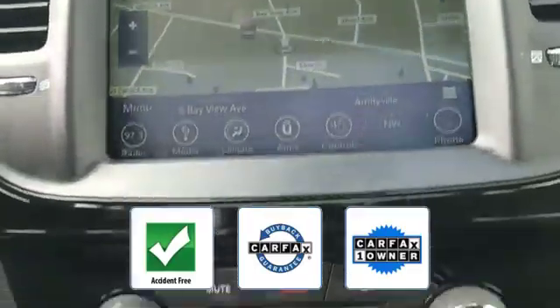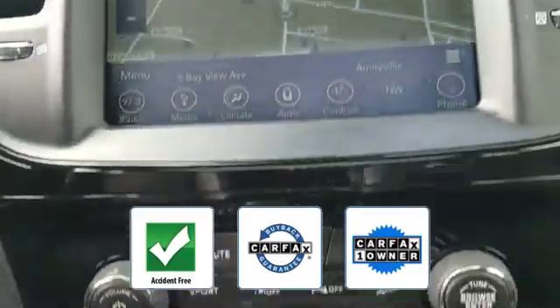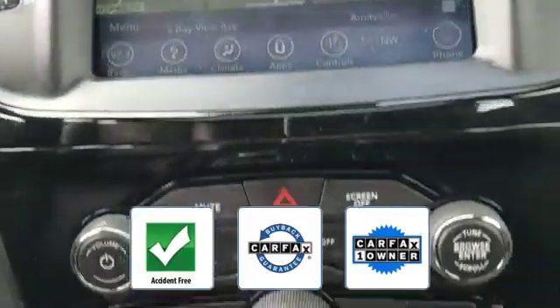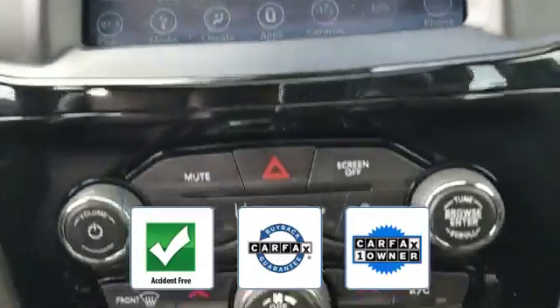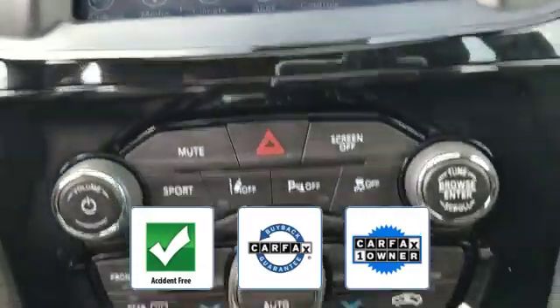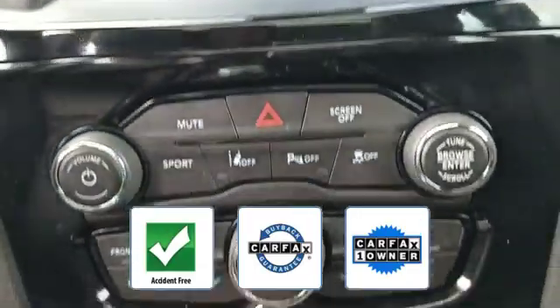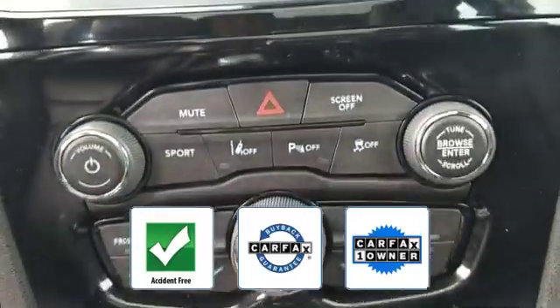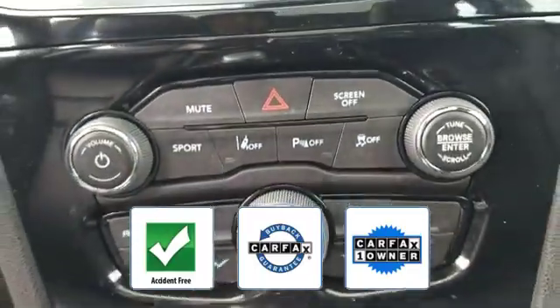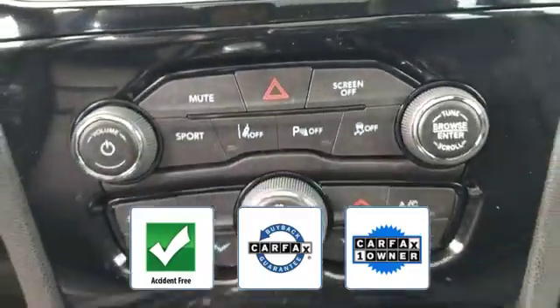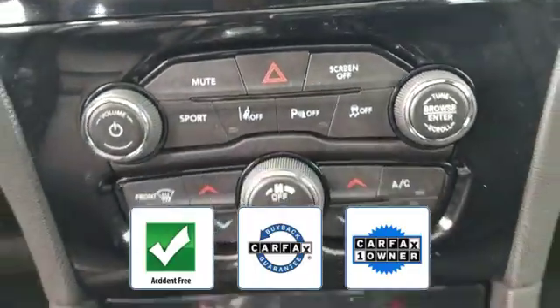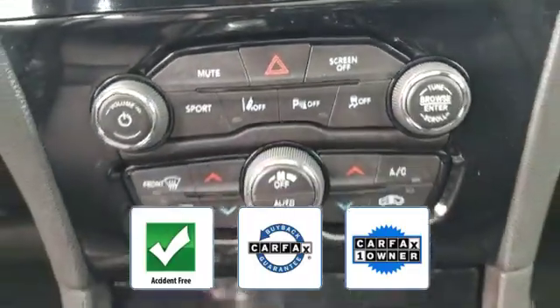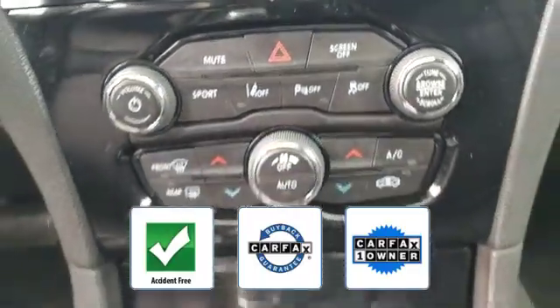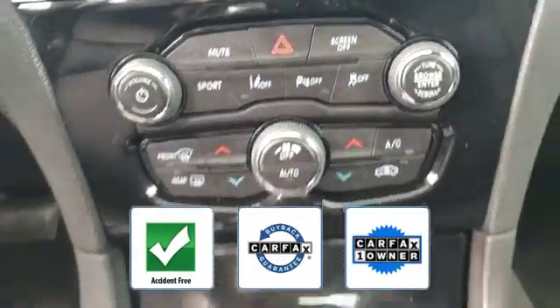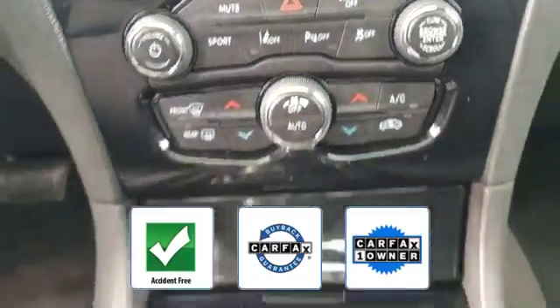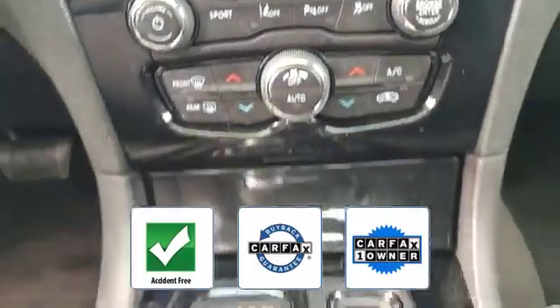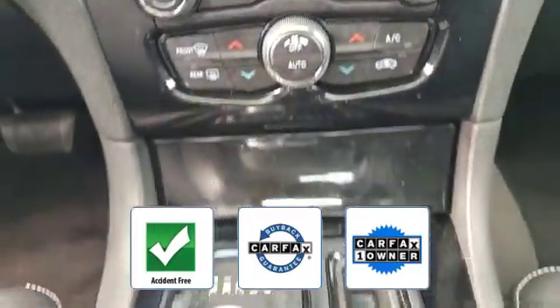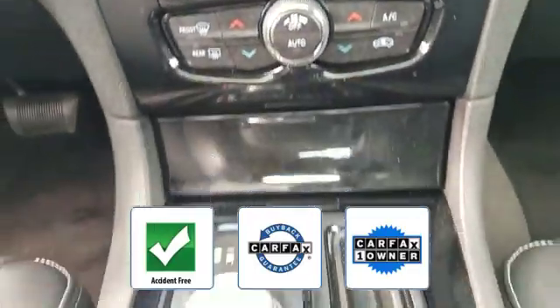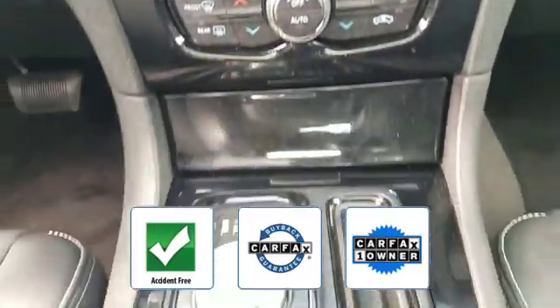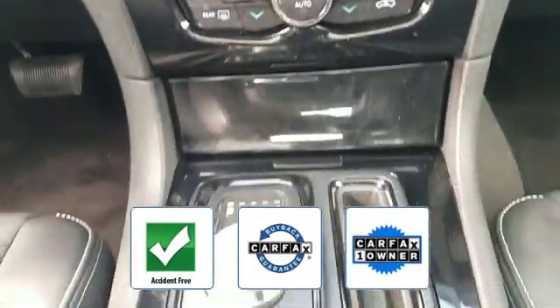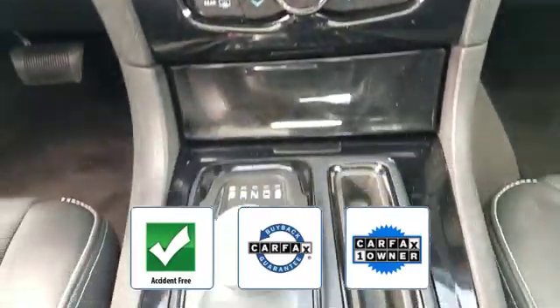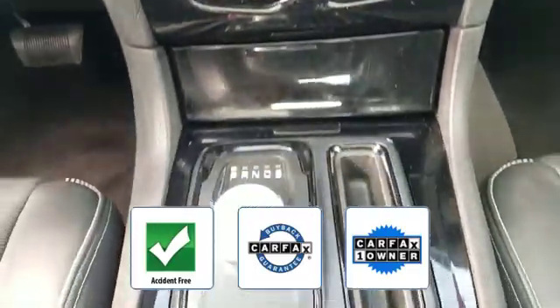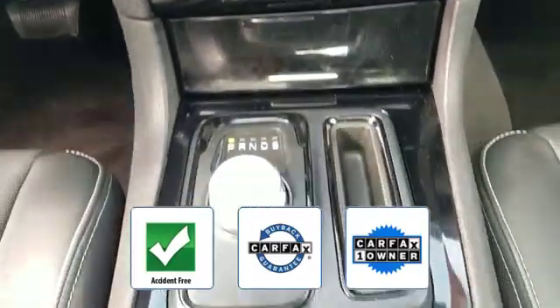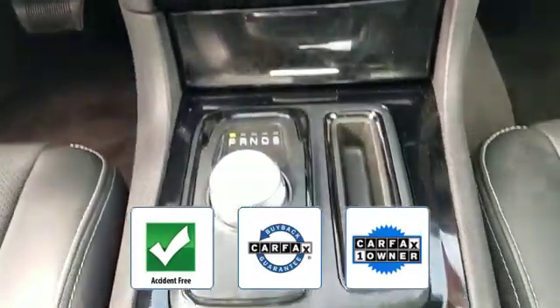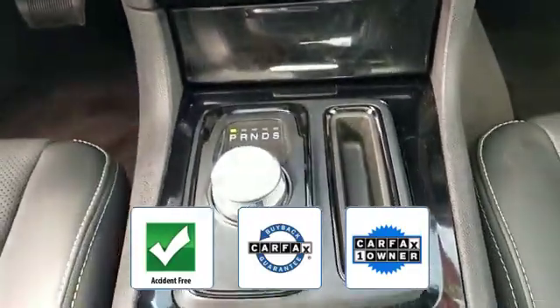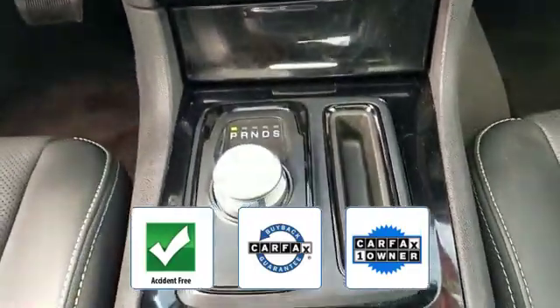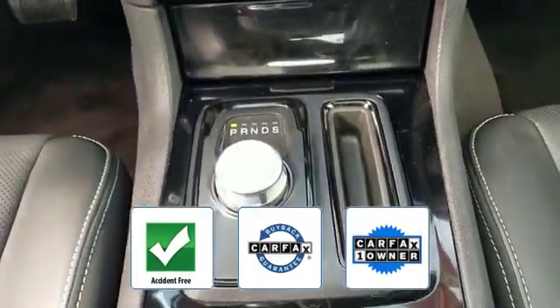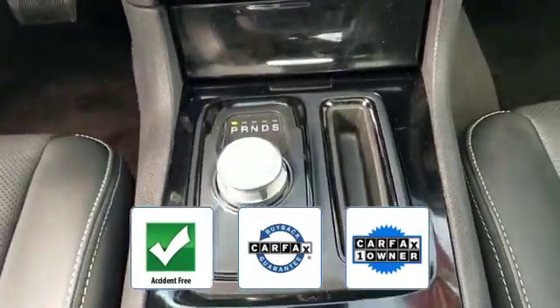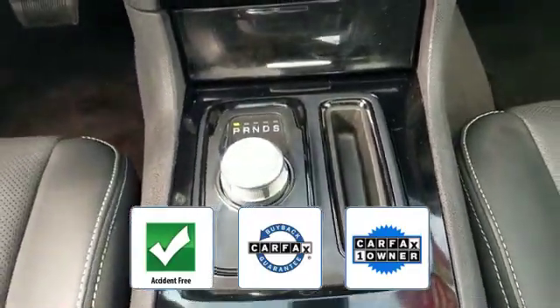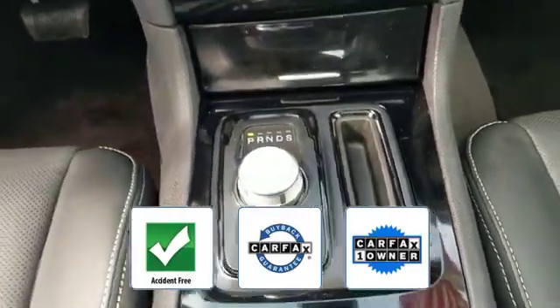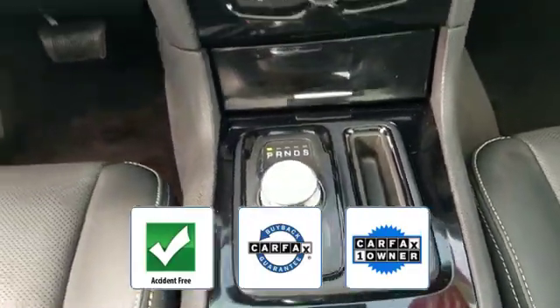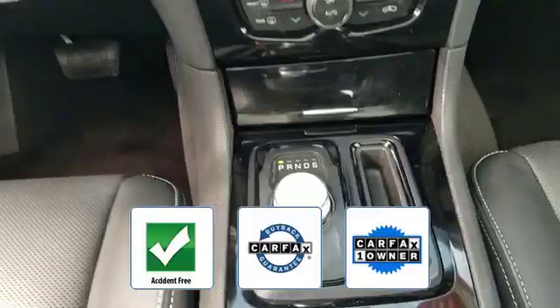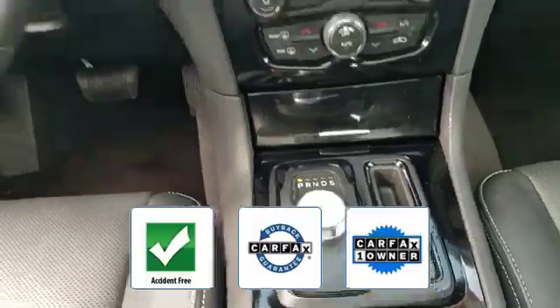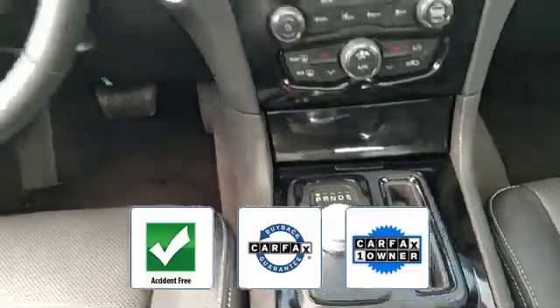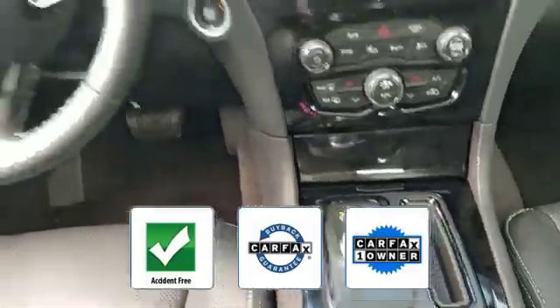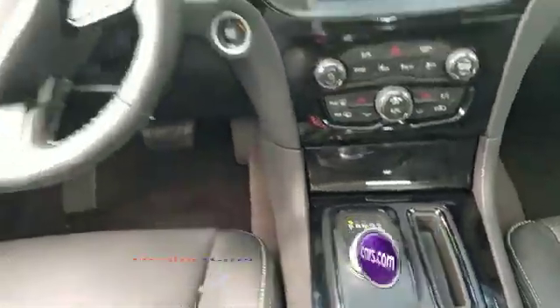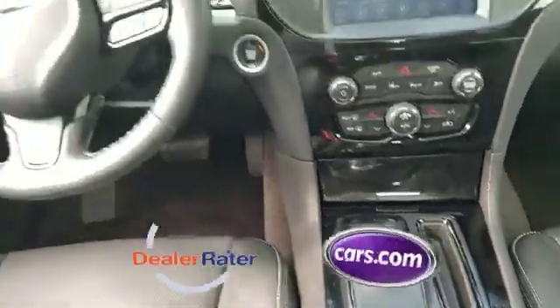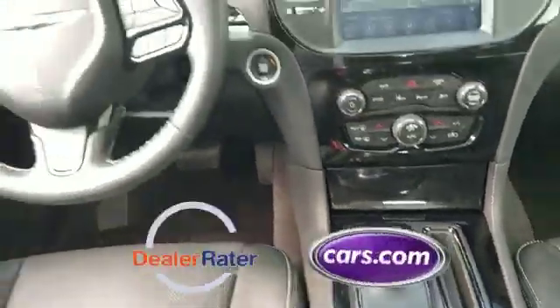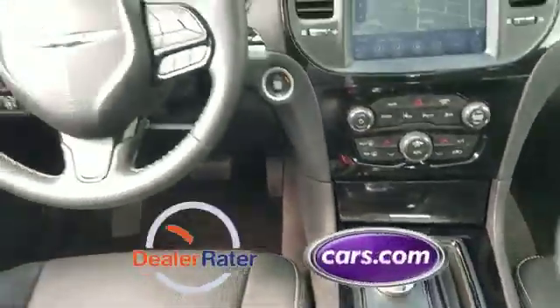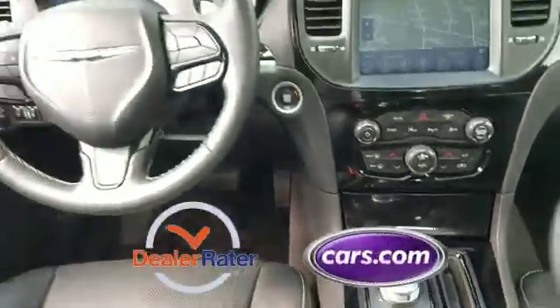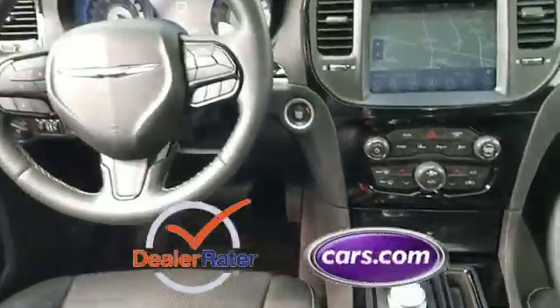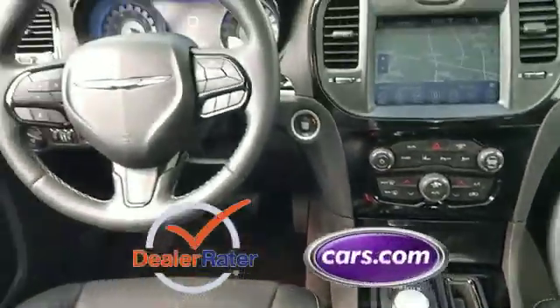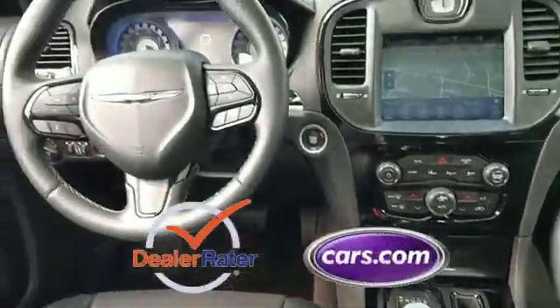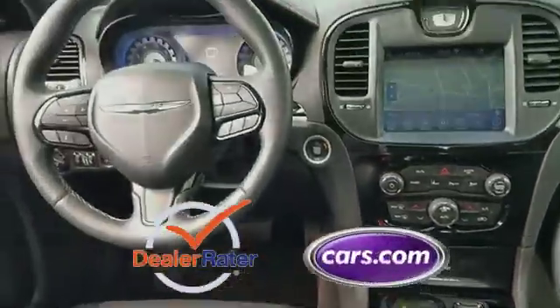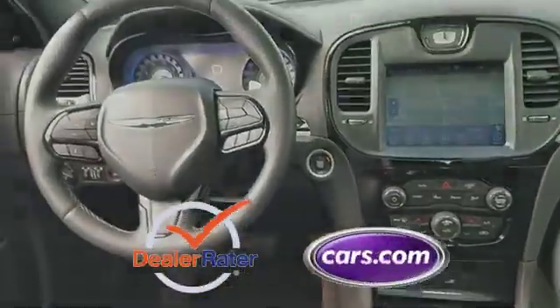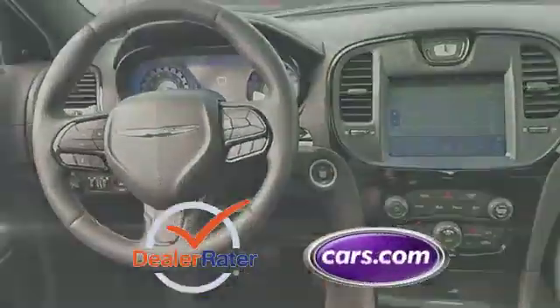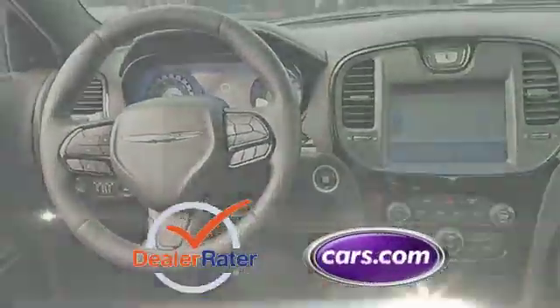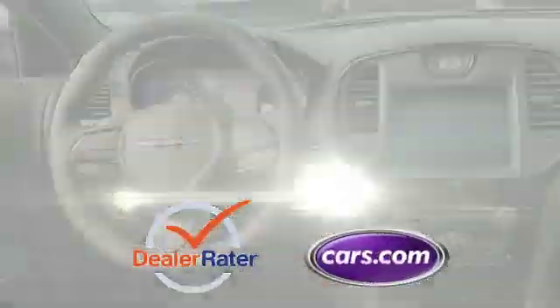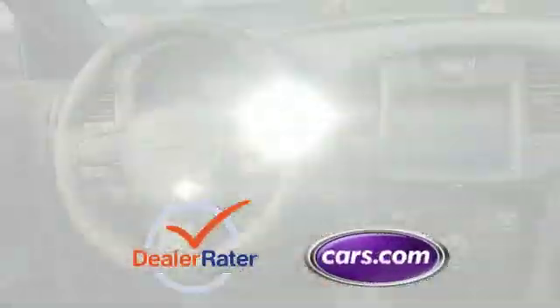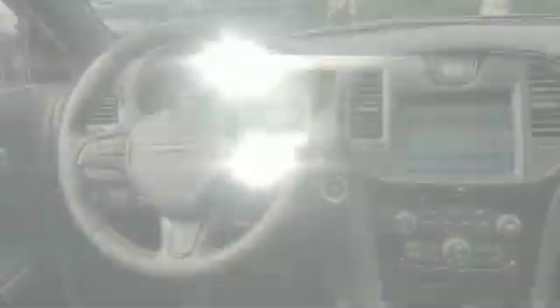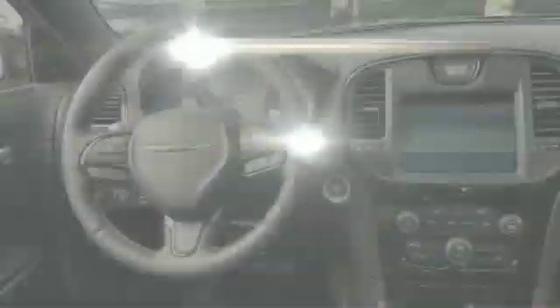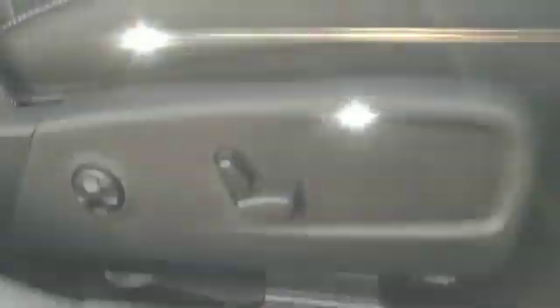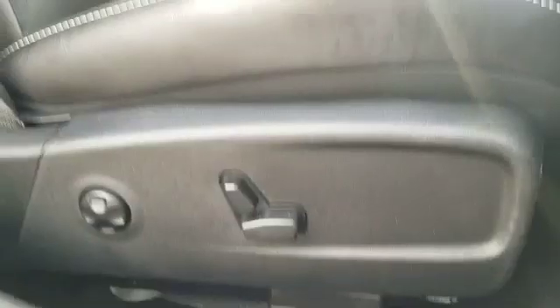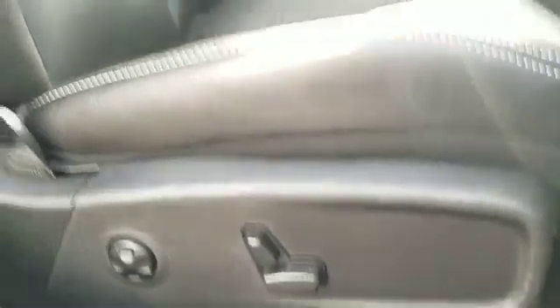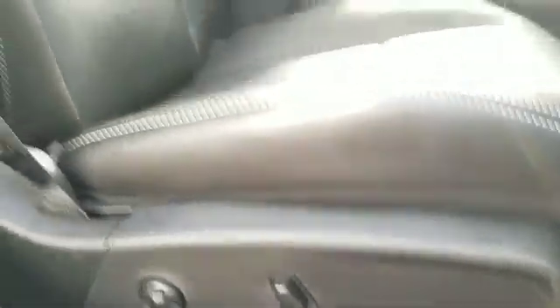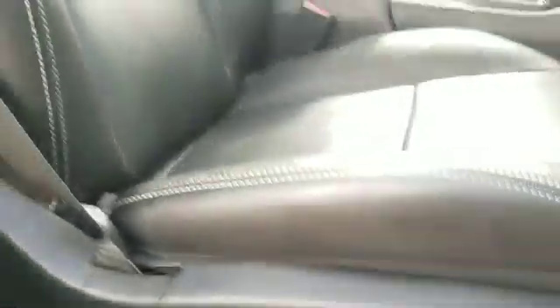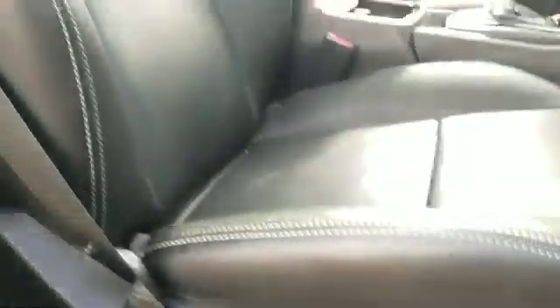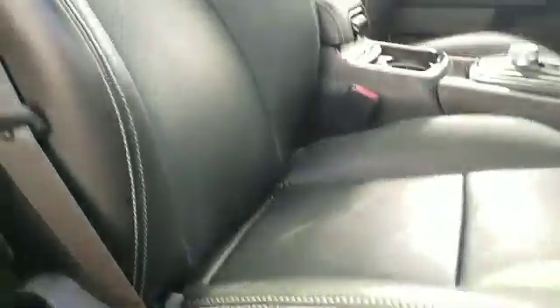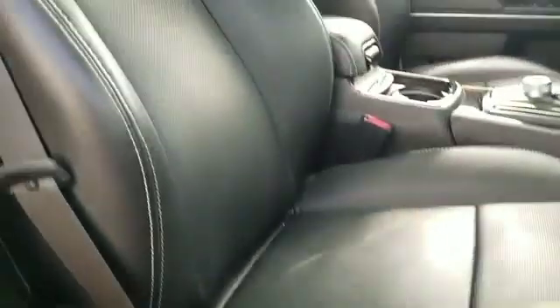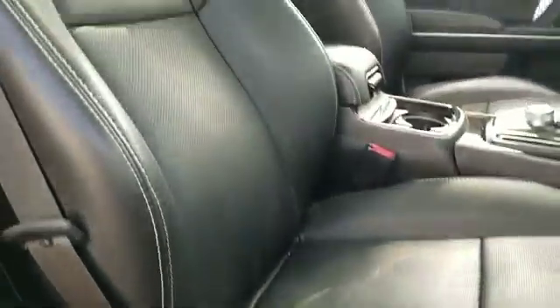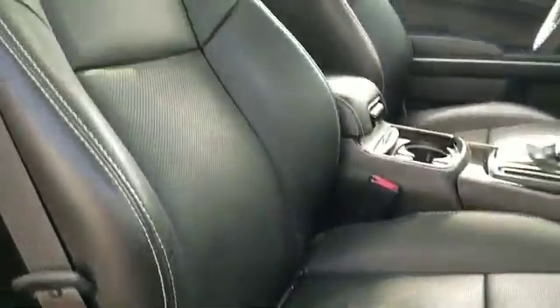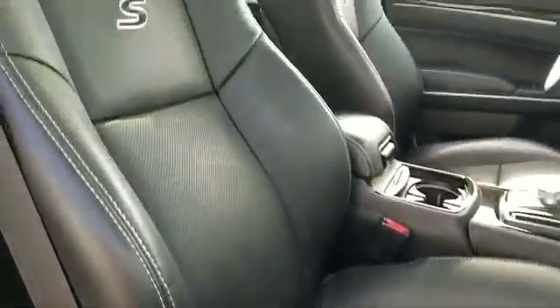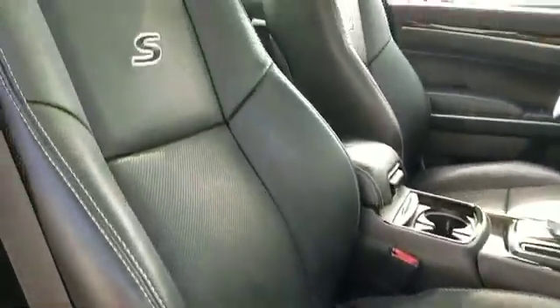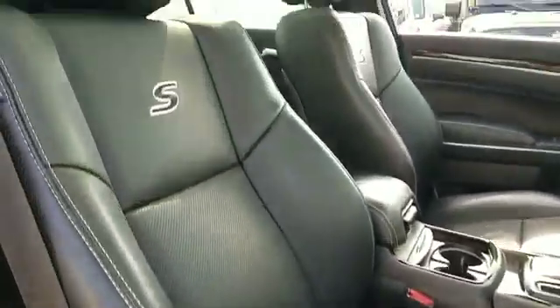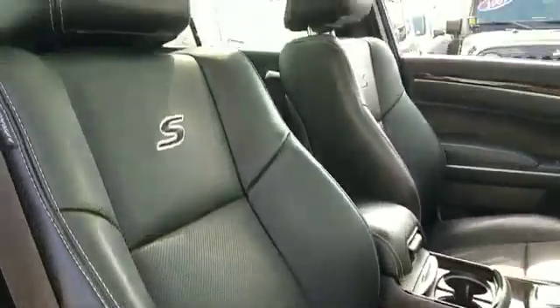This vehicle is accident-free, qualifies for the Carfax buyback guarantee, and is a Carfax one-owner vehicle. This is a top rated dealer — make an appointment today to test drive this popular model.